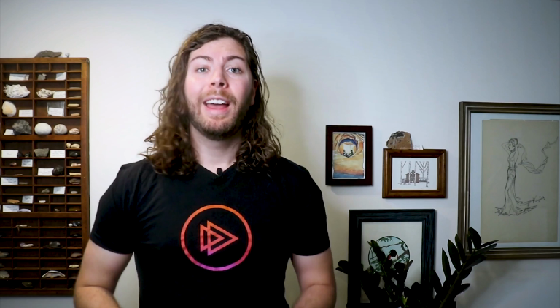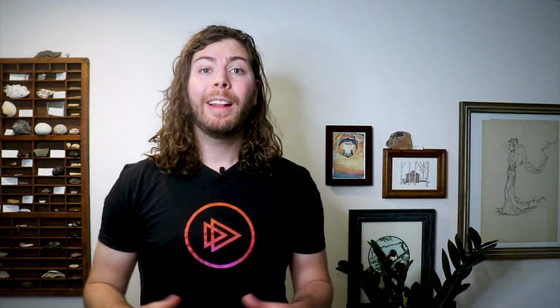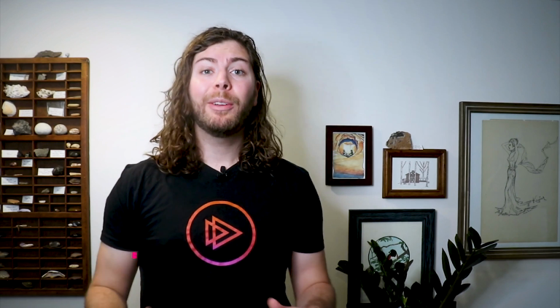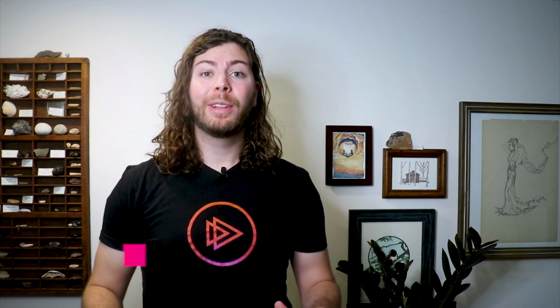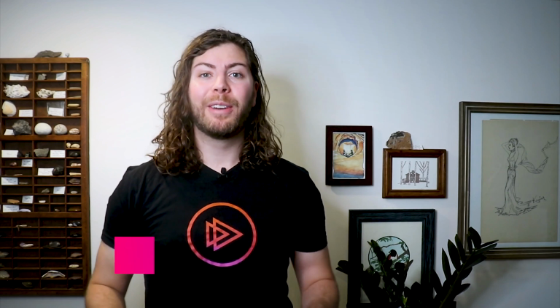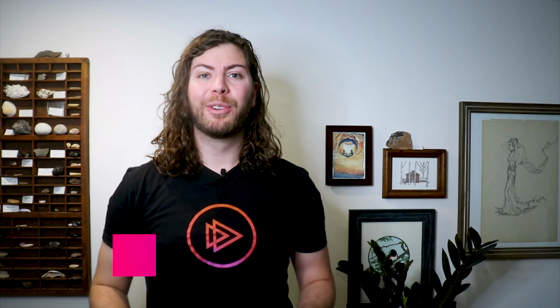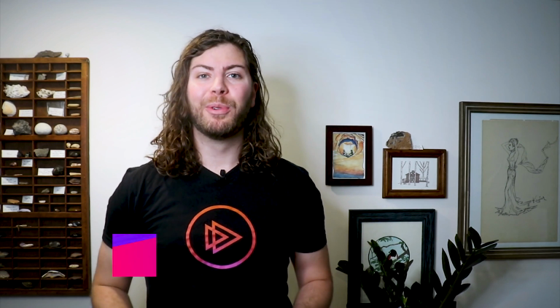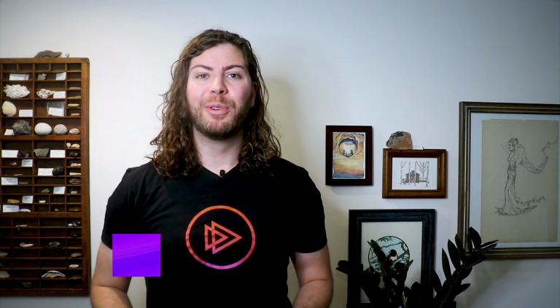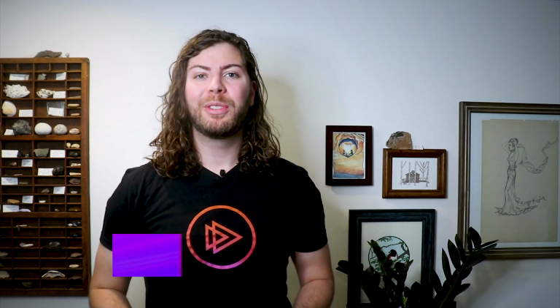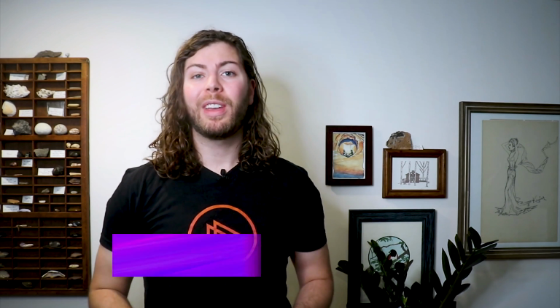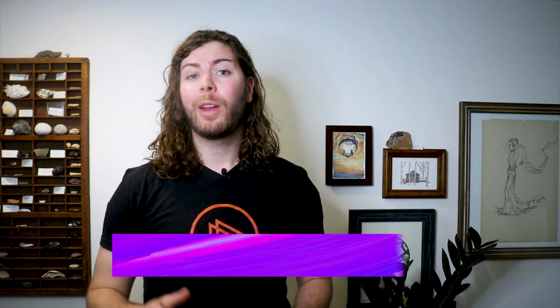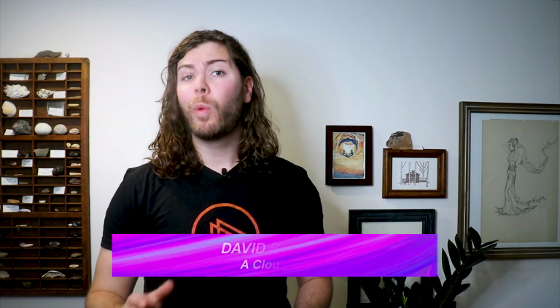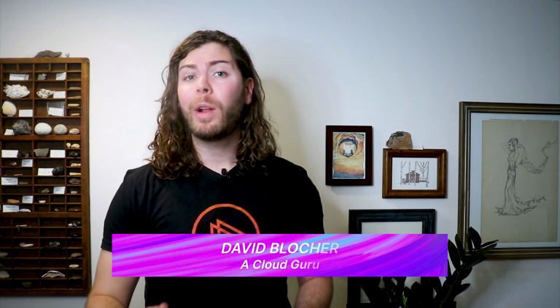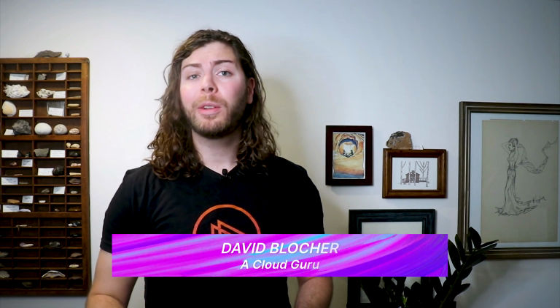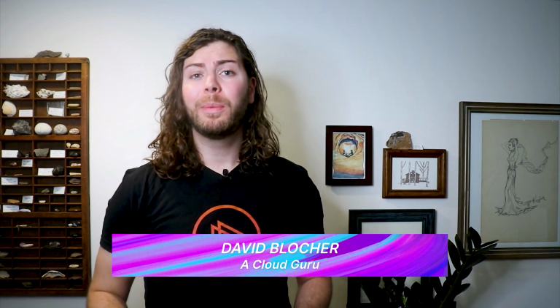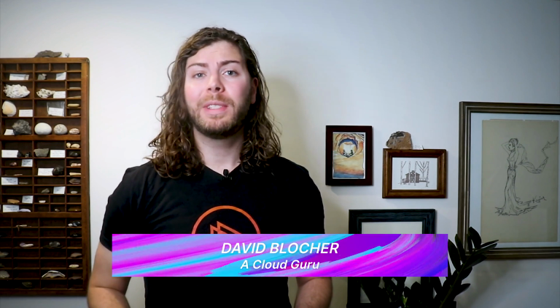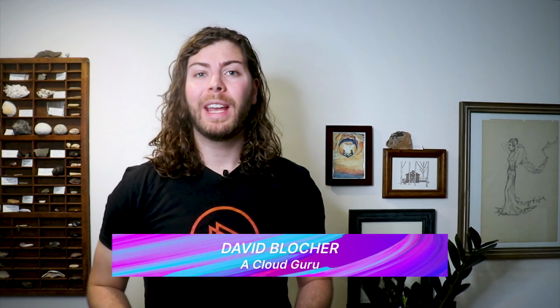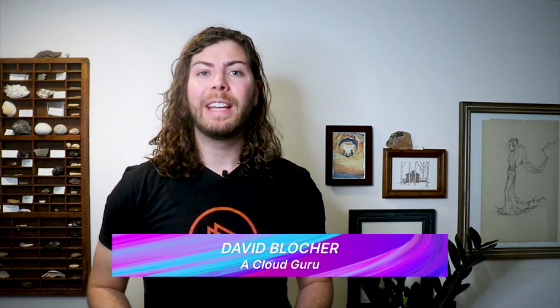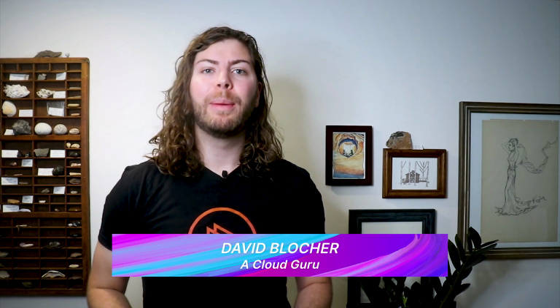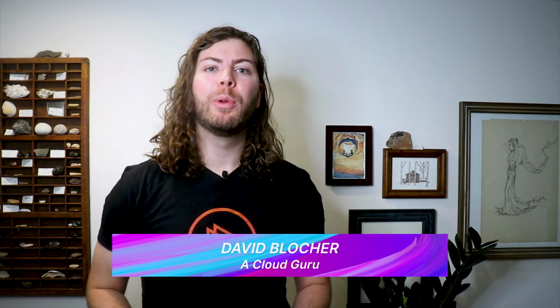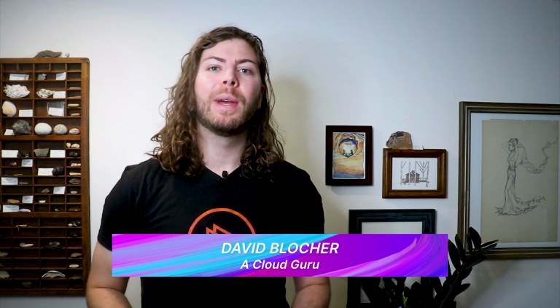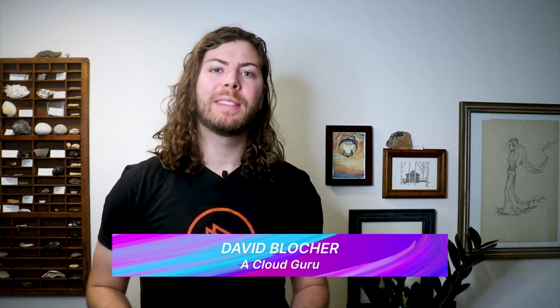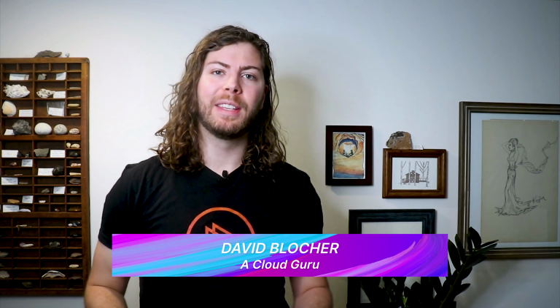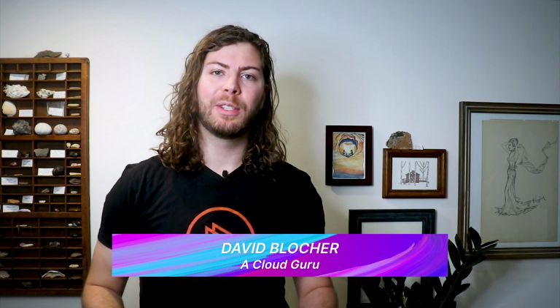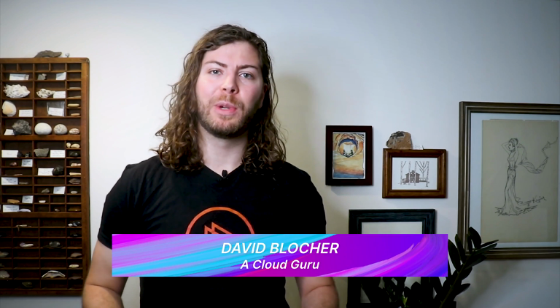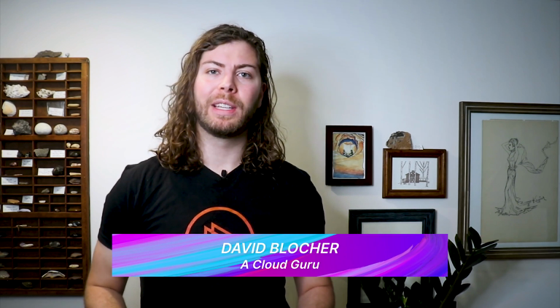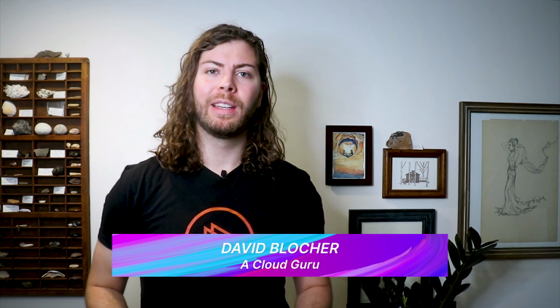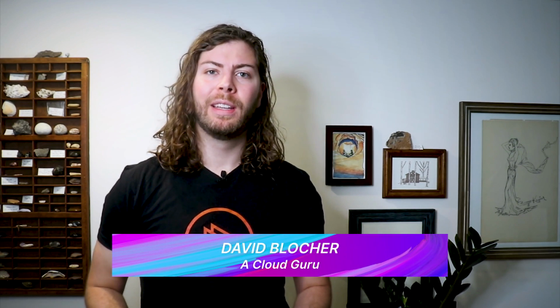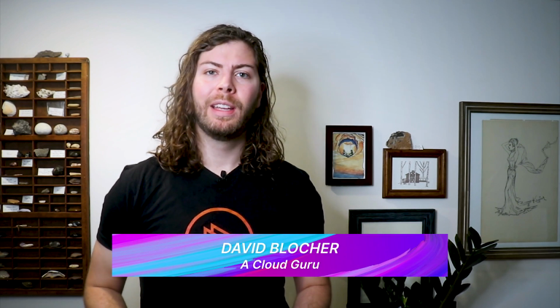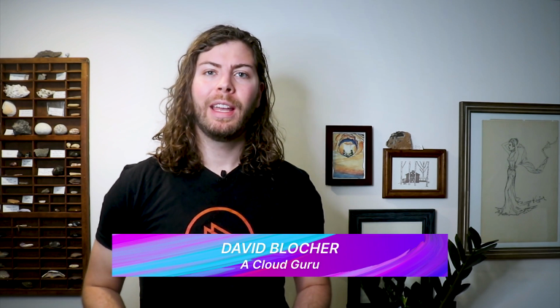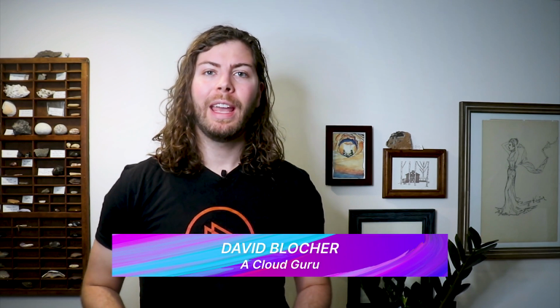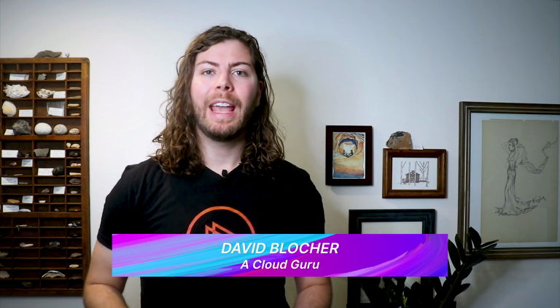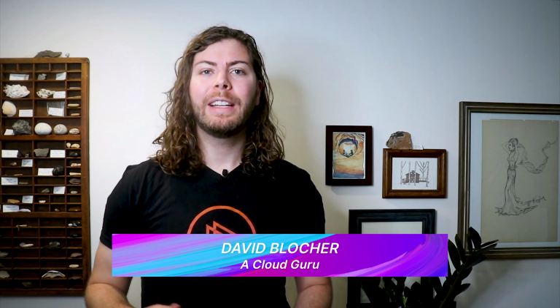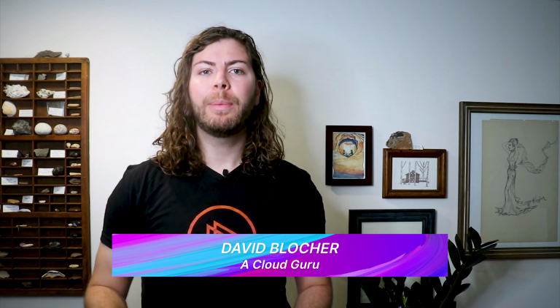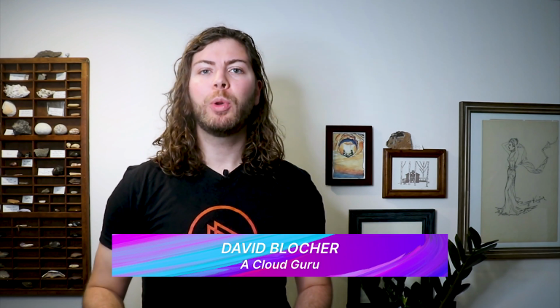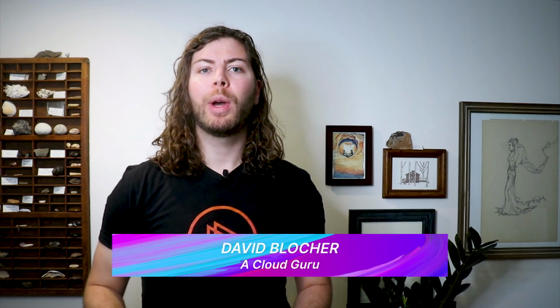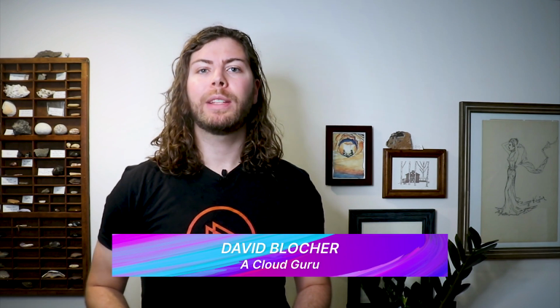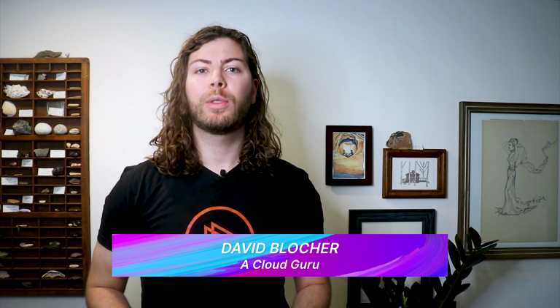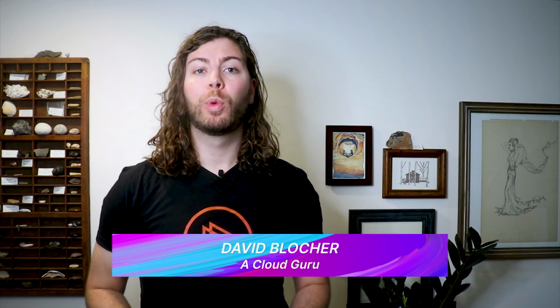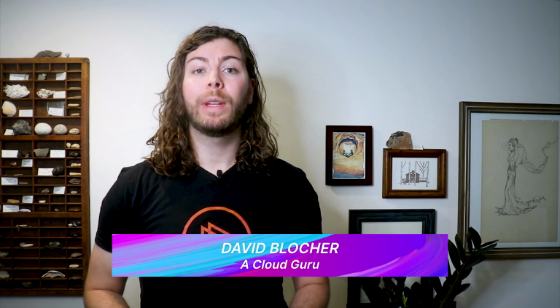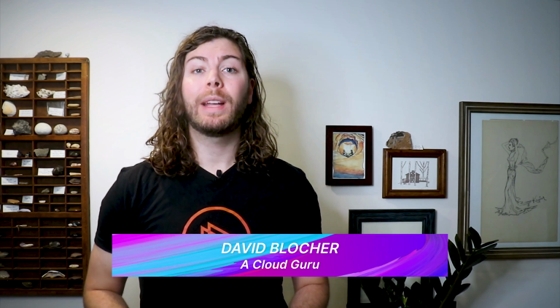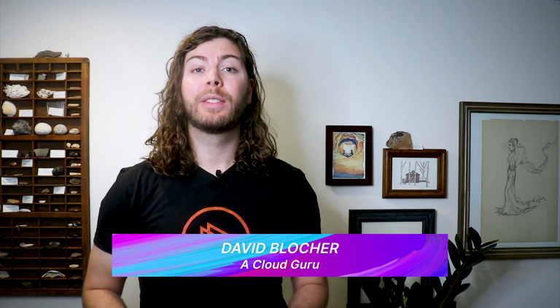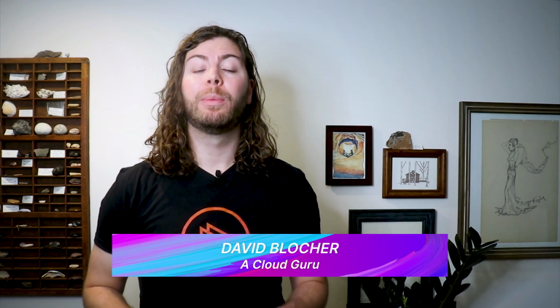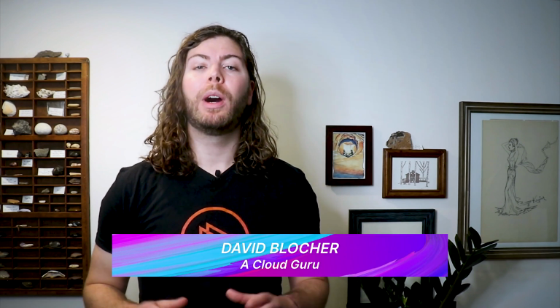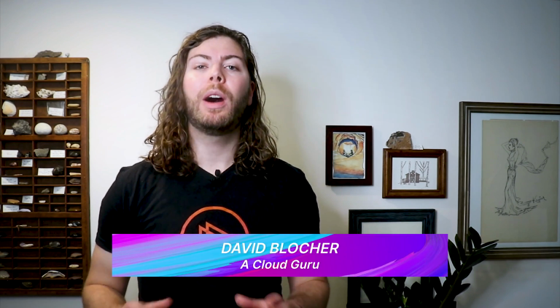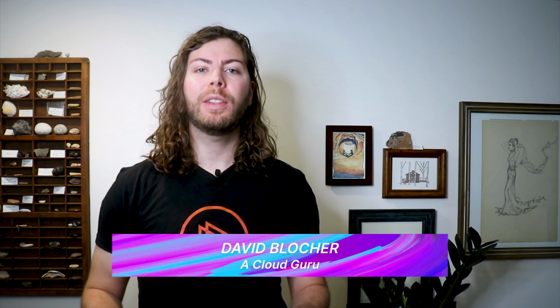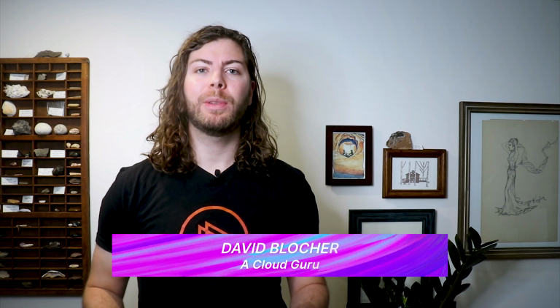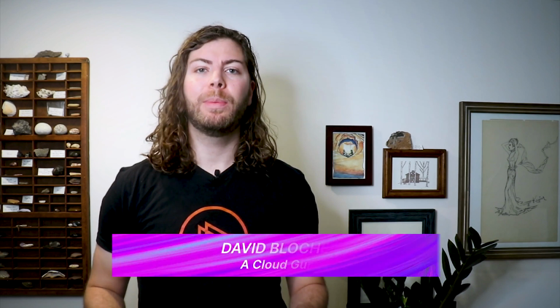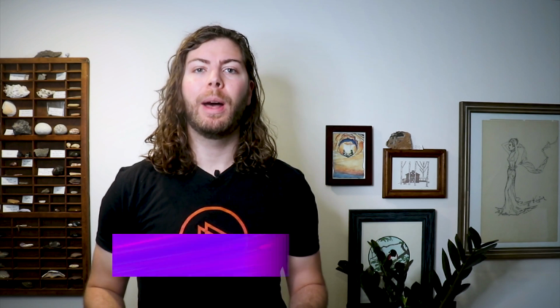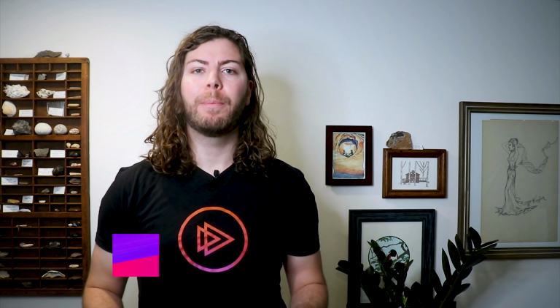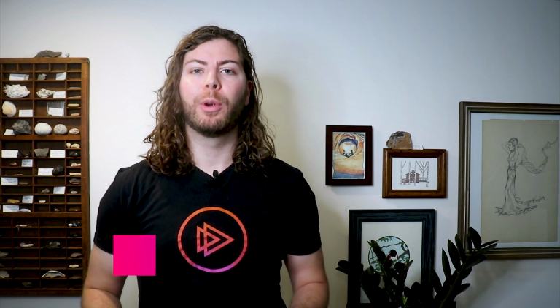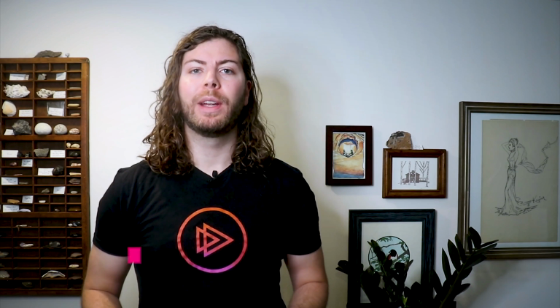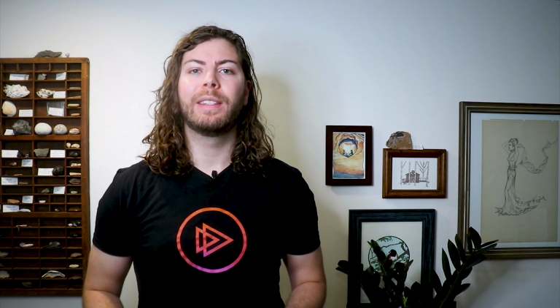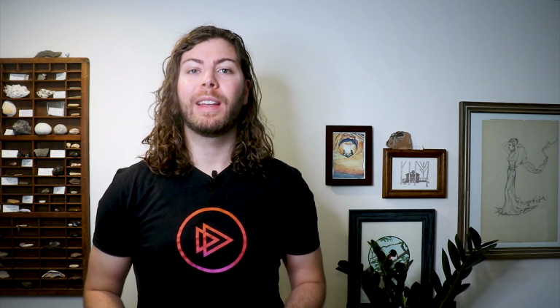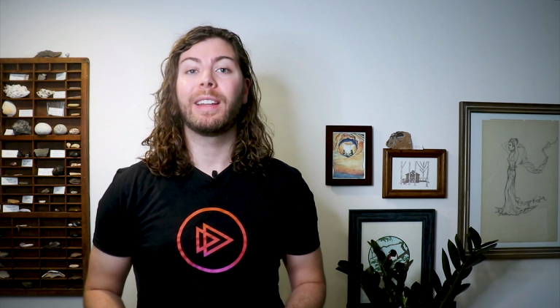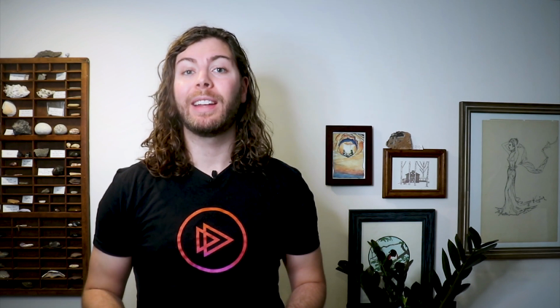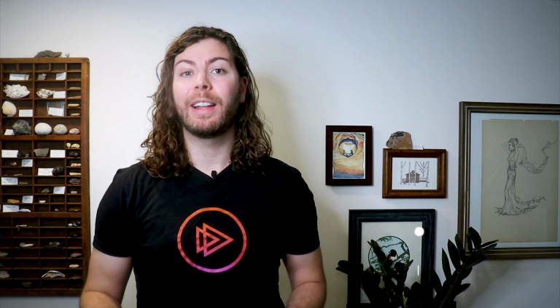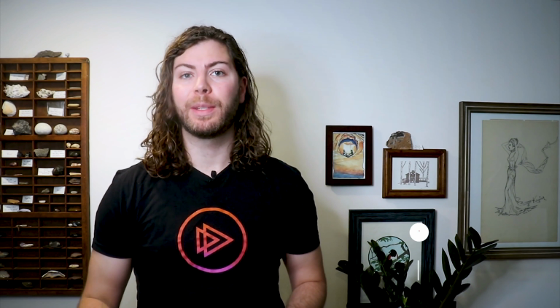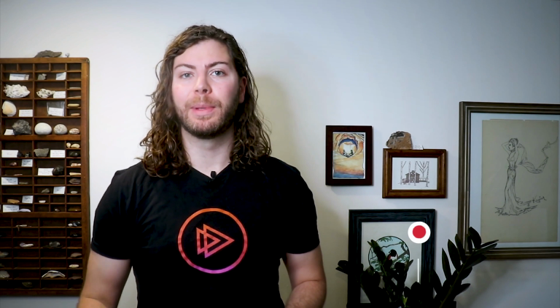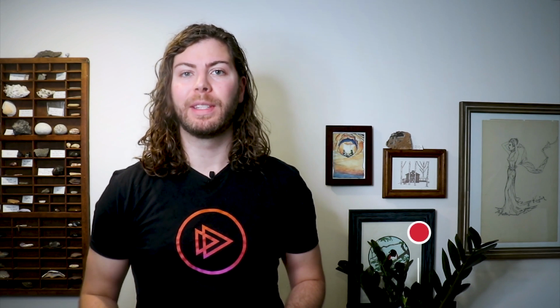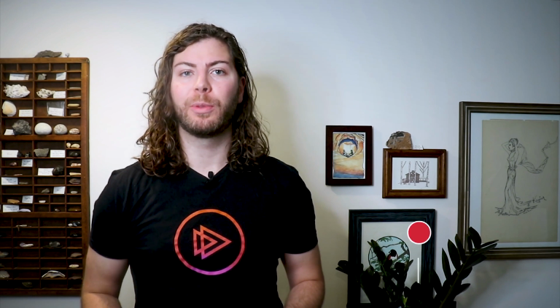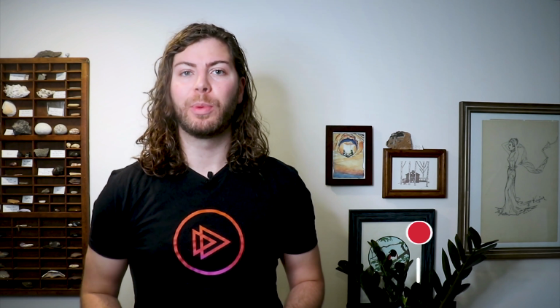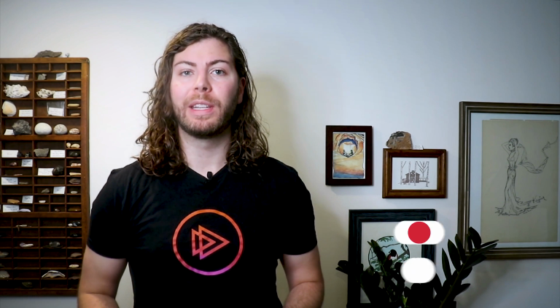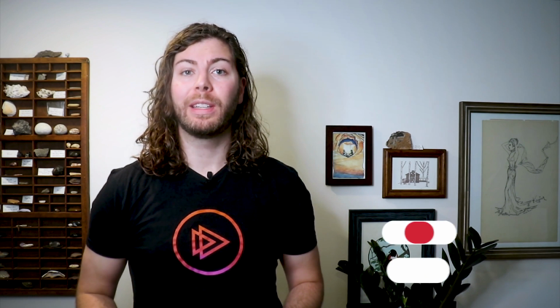Hello, Cloud Gurus, and welcome to AWS This Week. AWS rolled out some awesome upgrades and announcements this week,